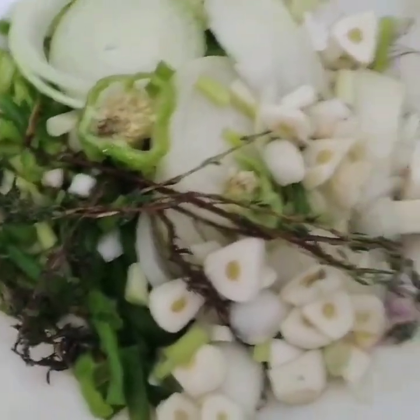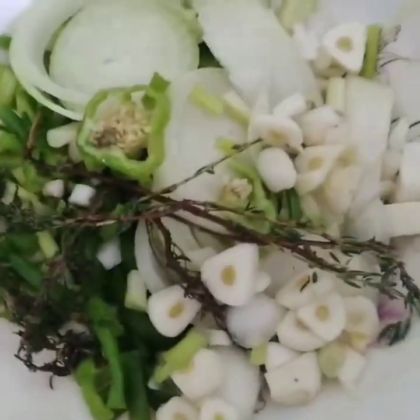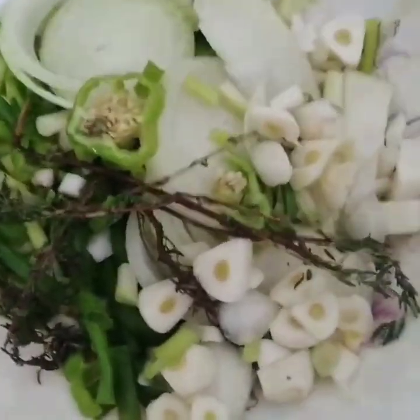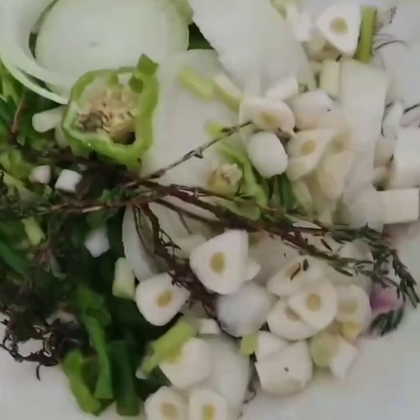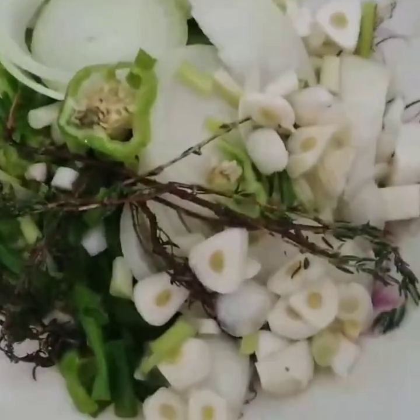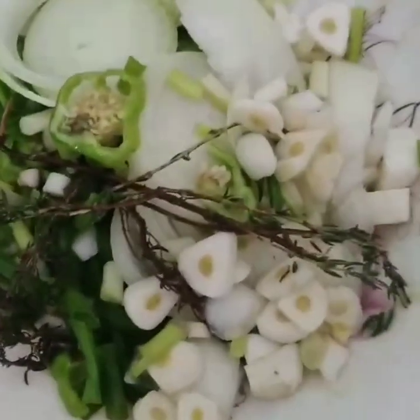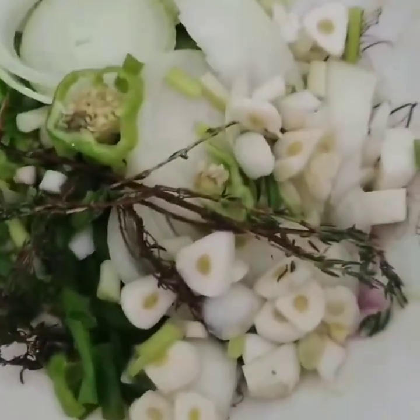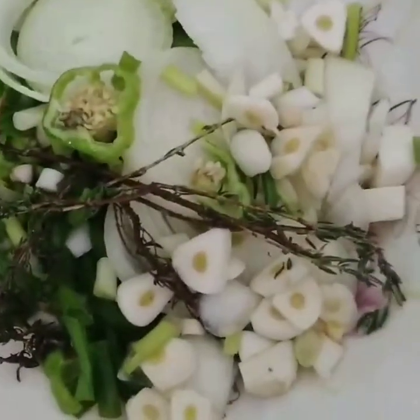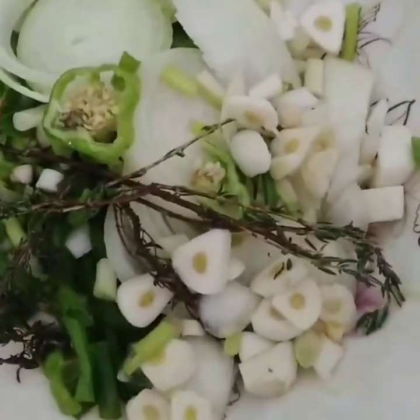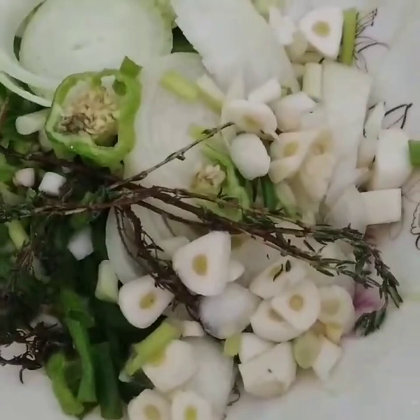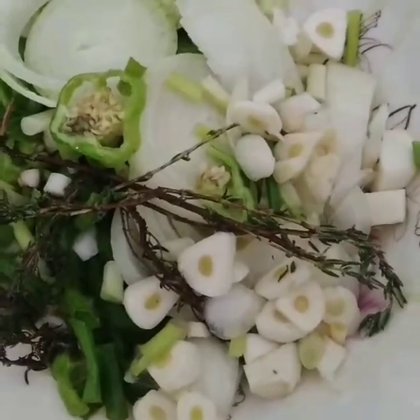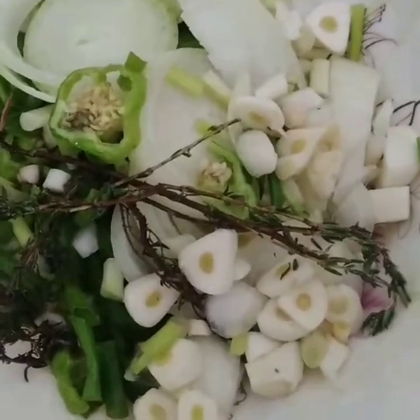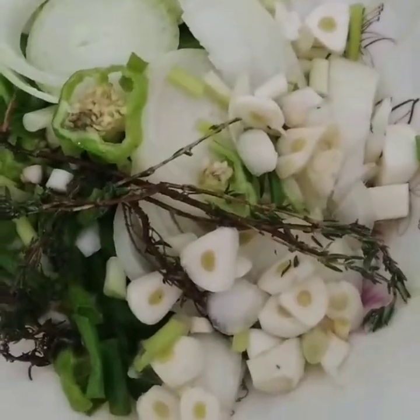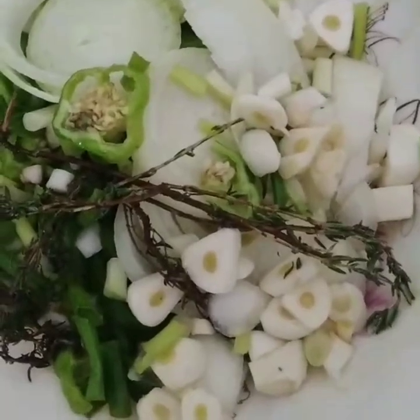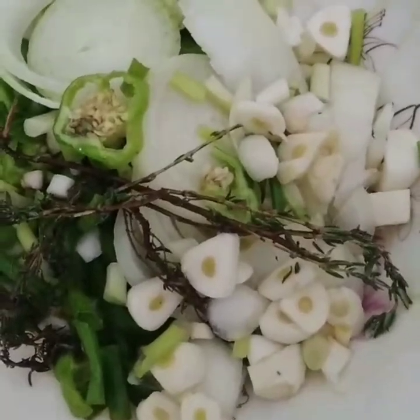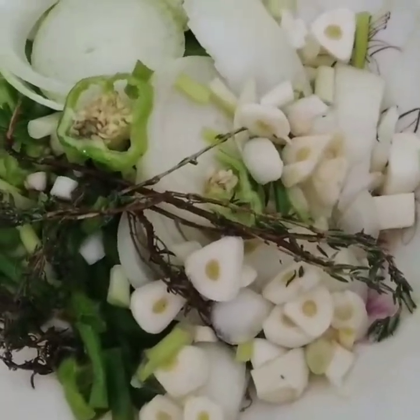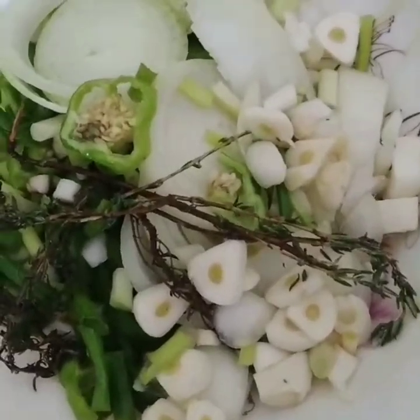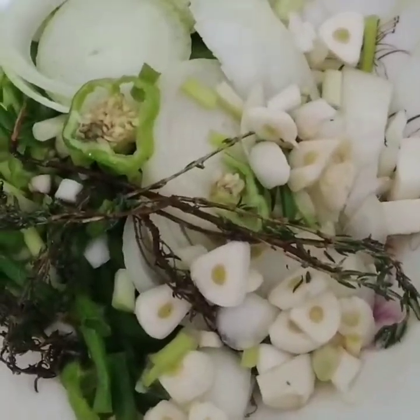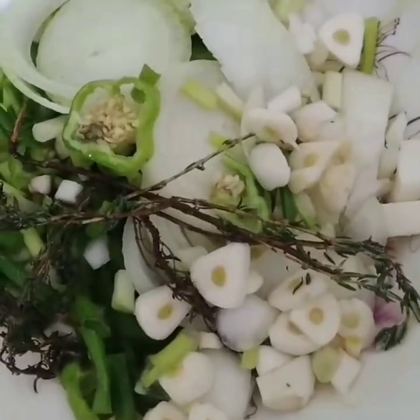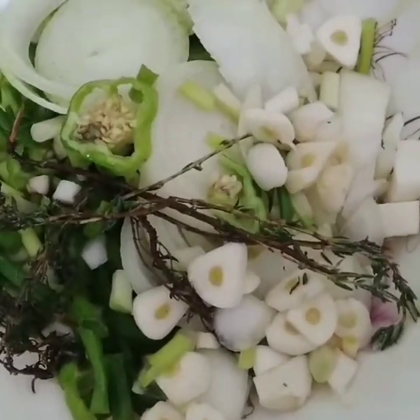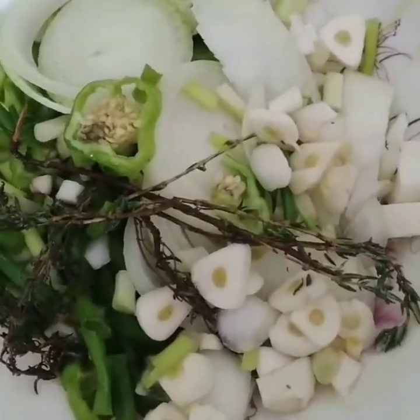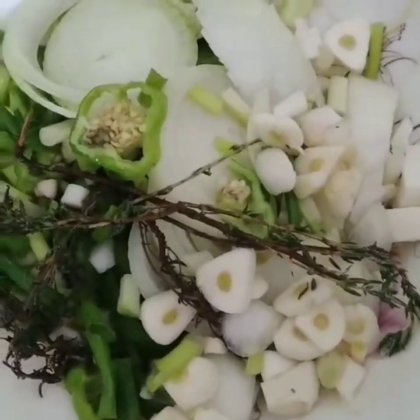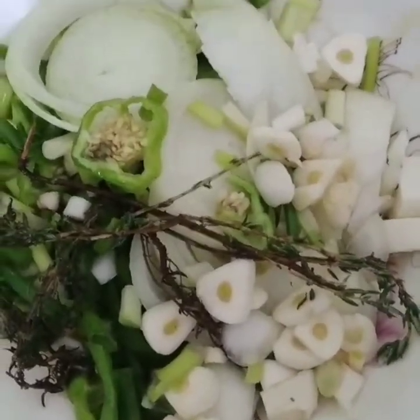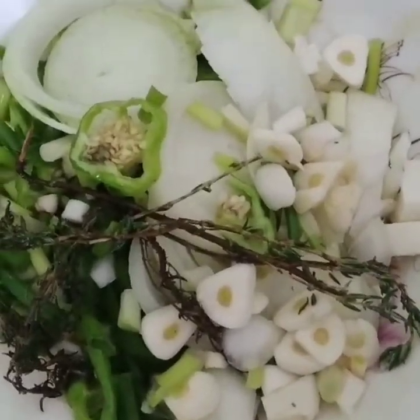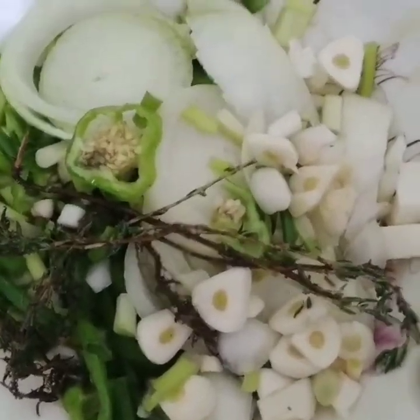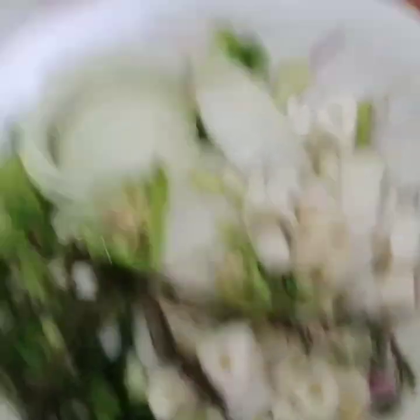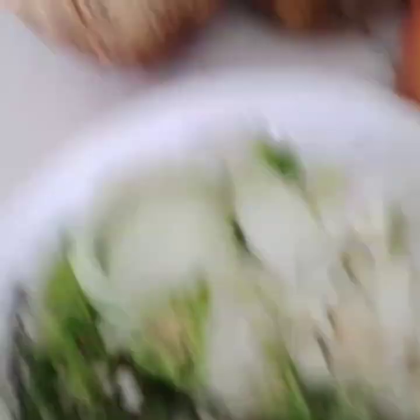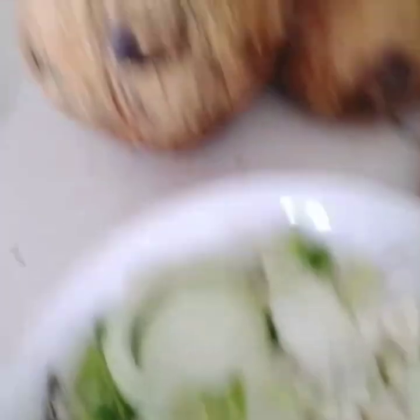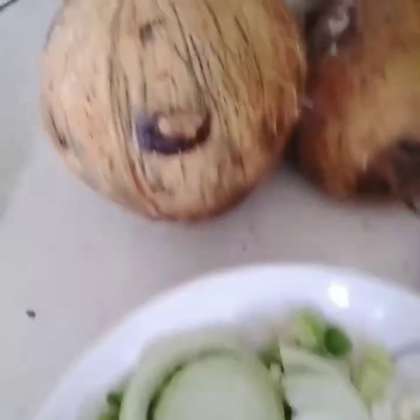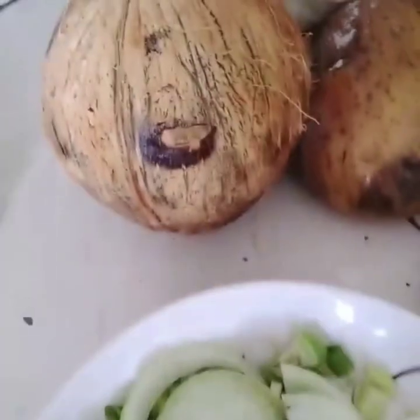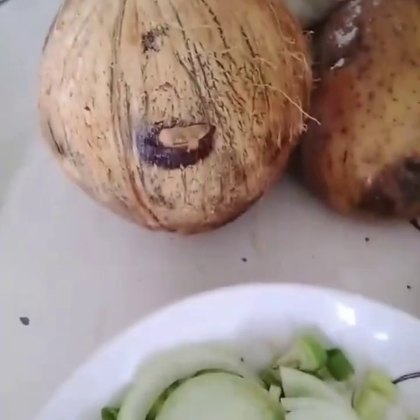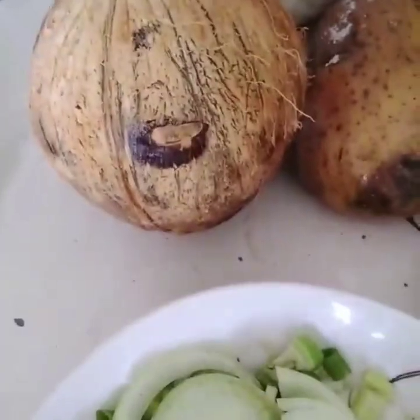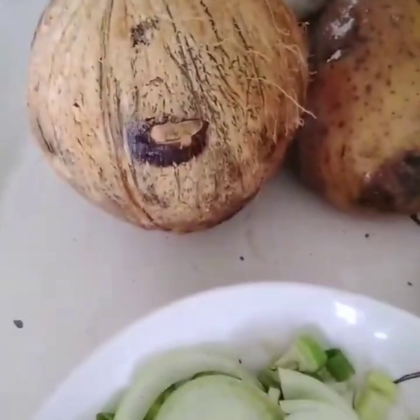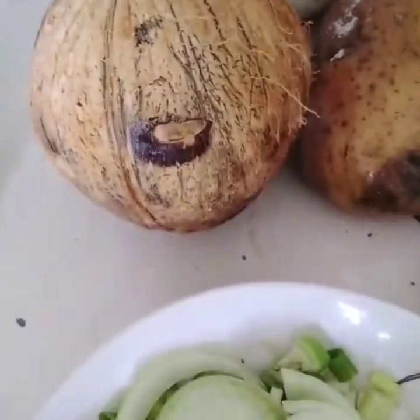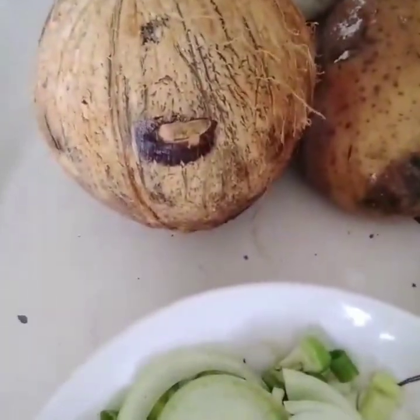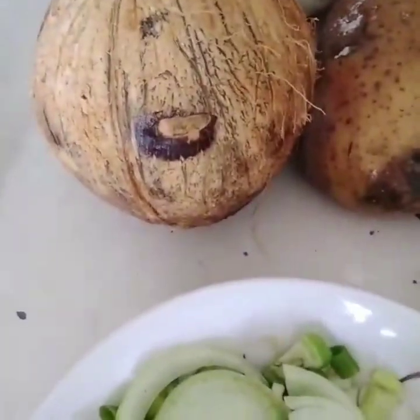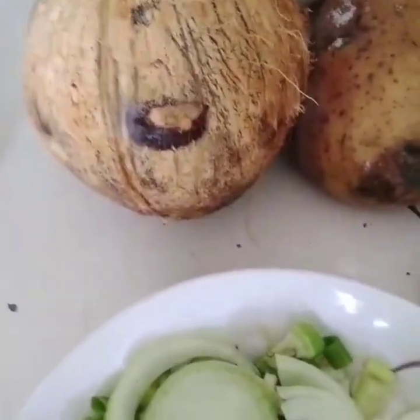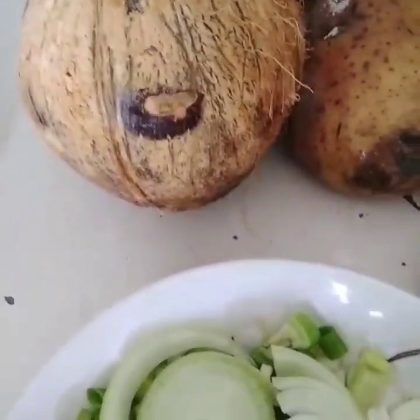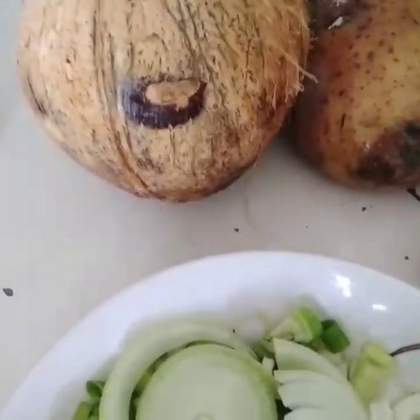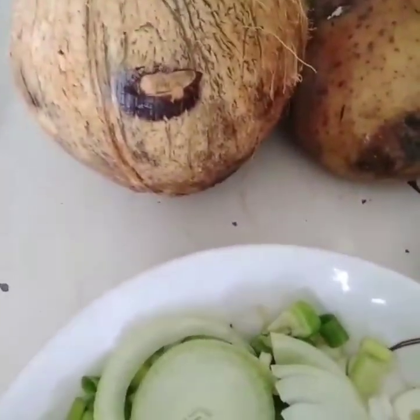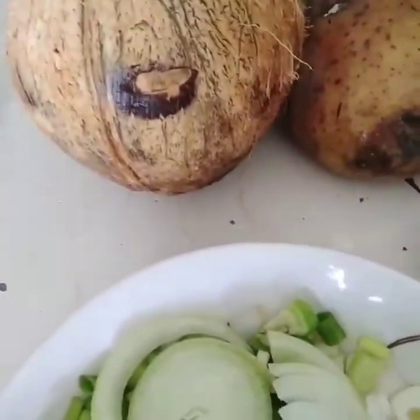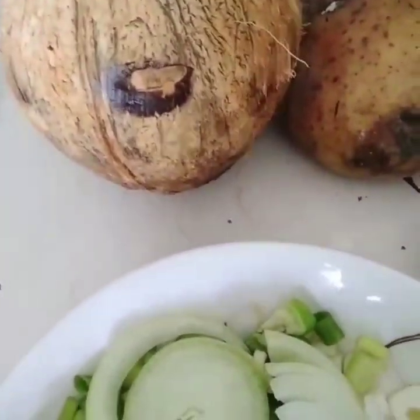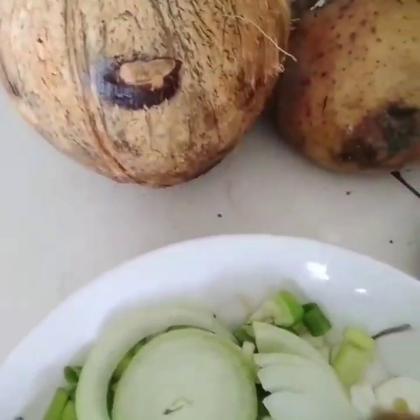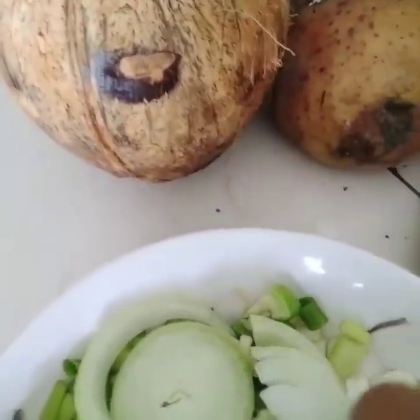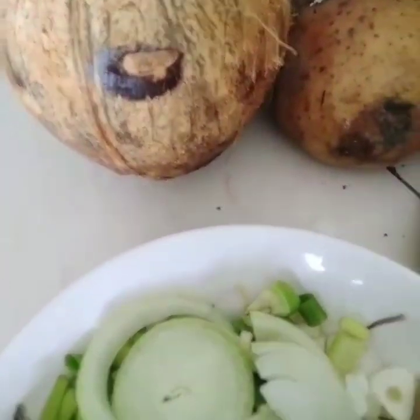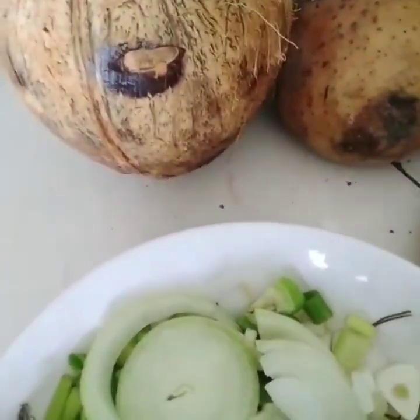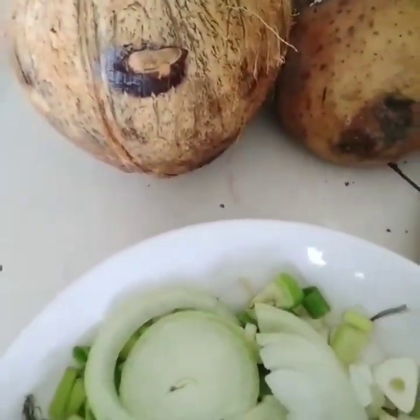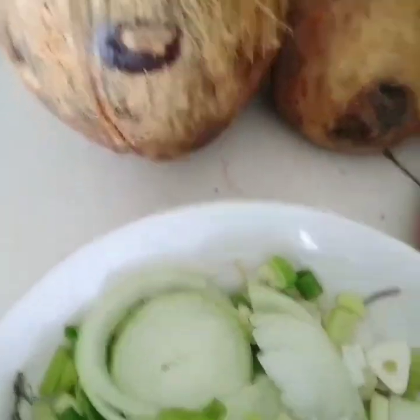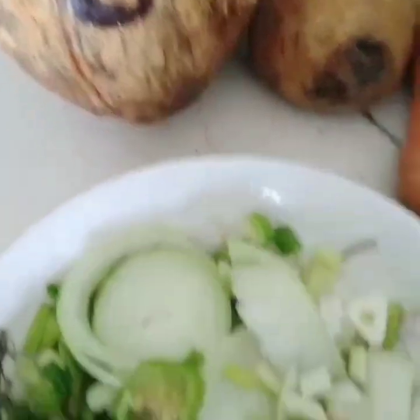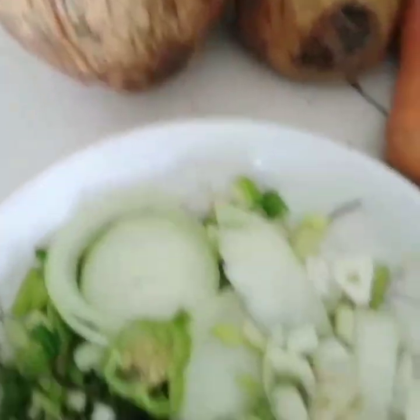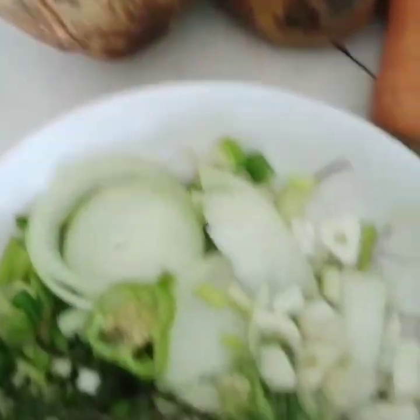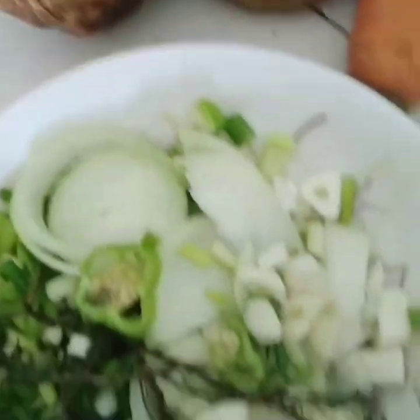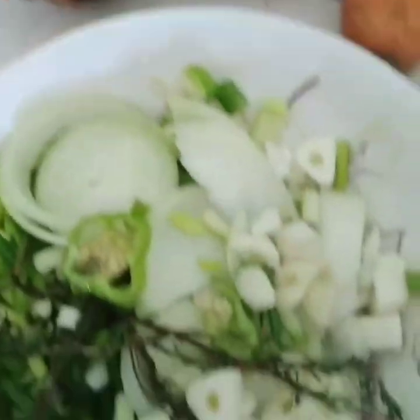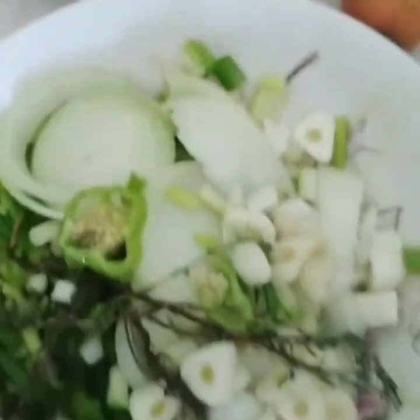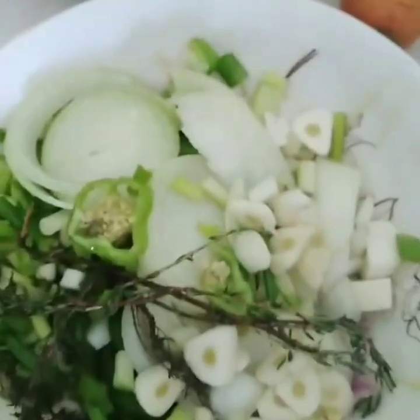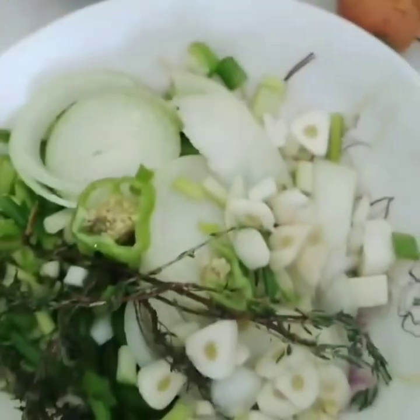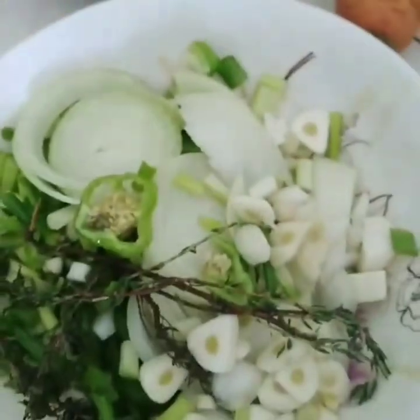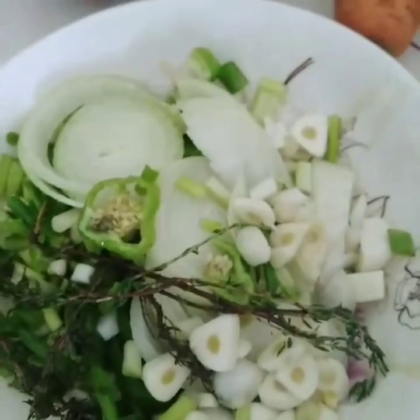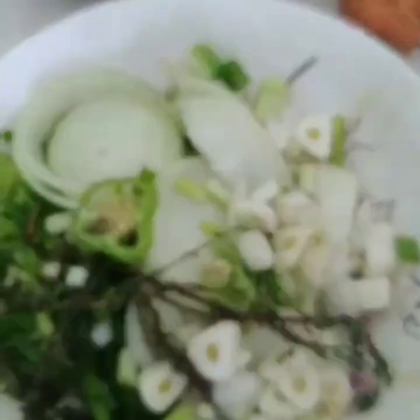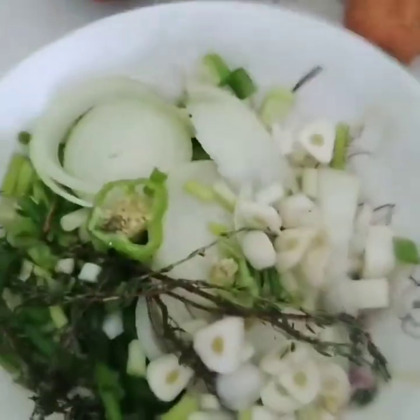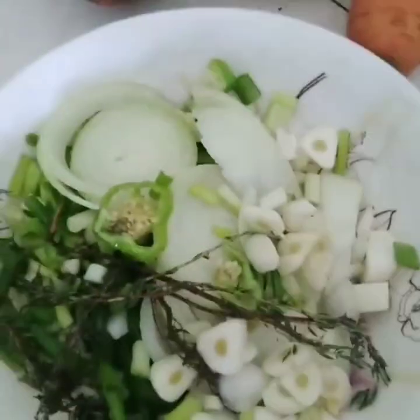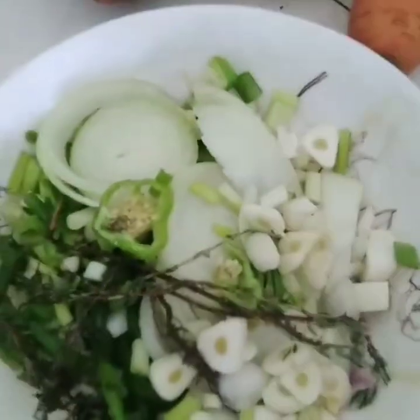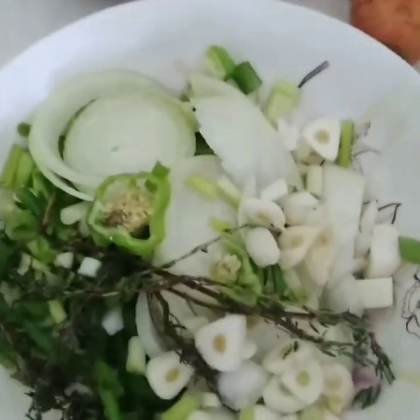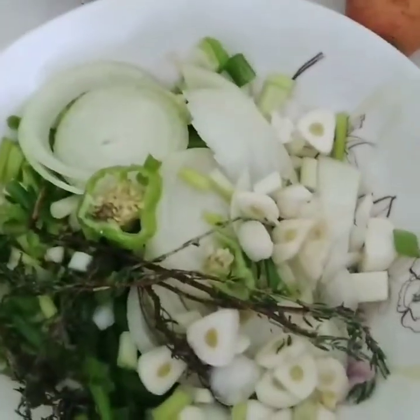In the meantime, I'm going to cut up my seasoning. See the seasoning there? I'm going to cover up and put it on the side. Then I'm going to blend my coconut now.